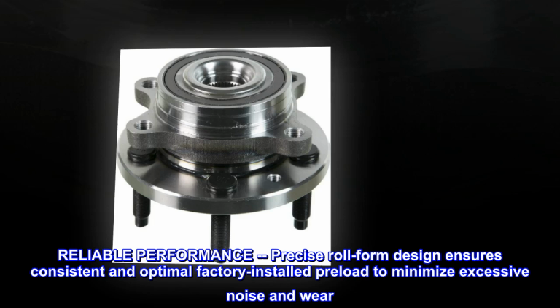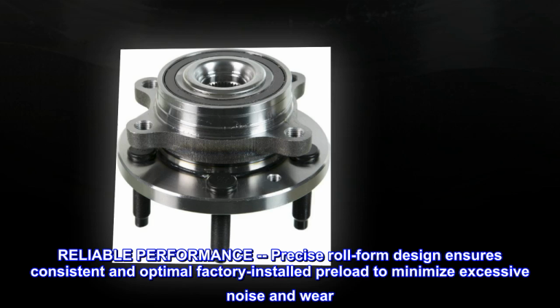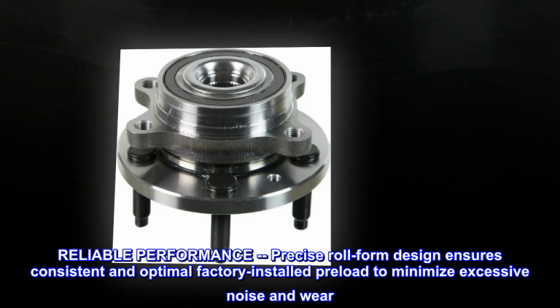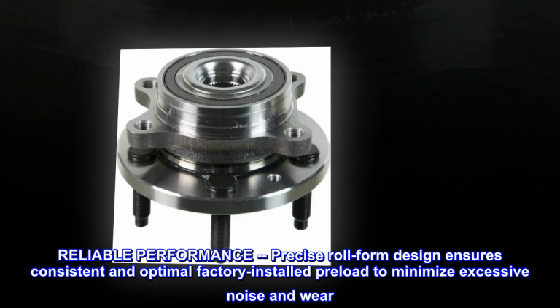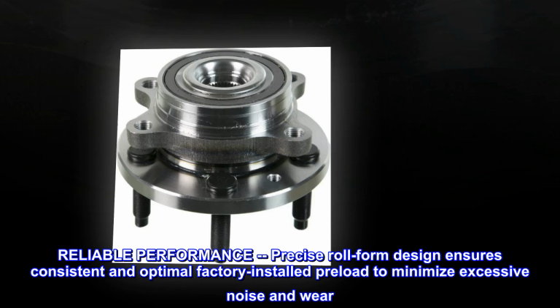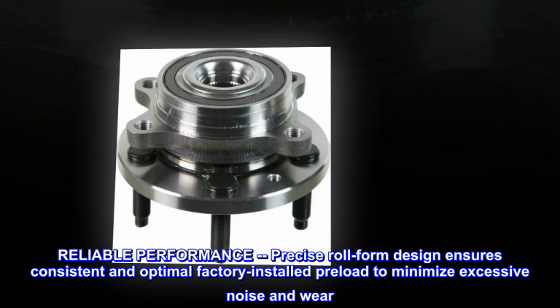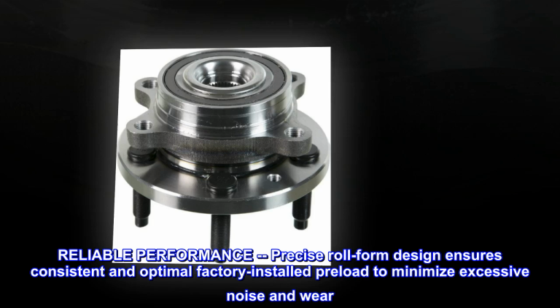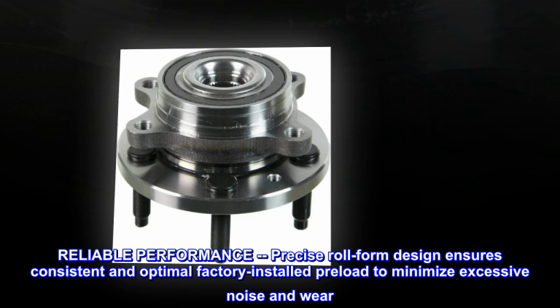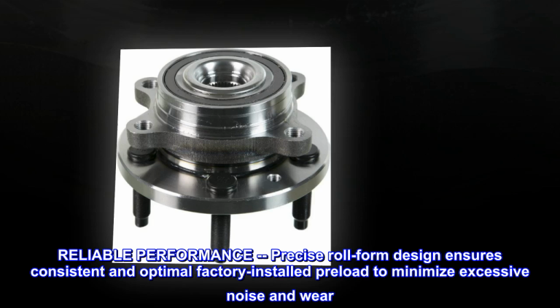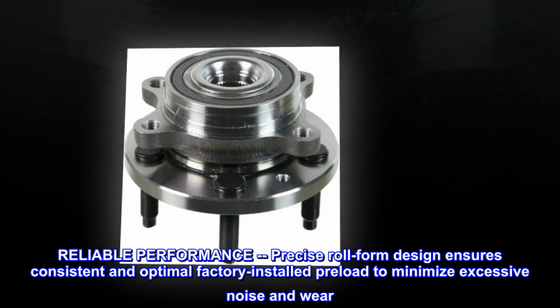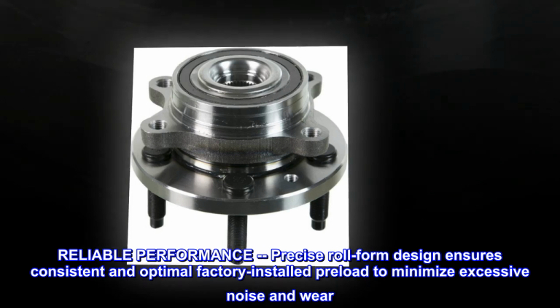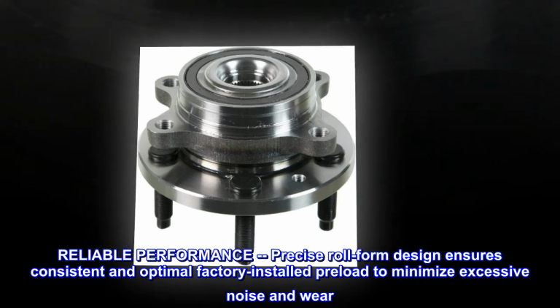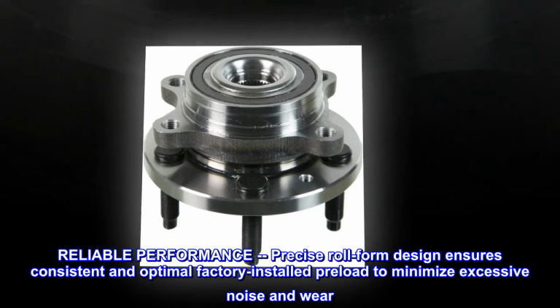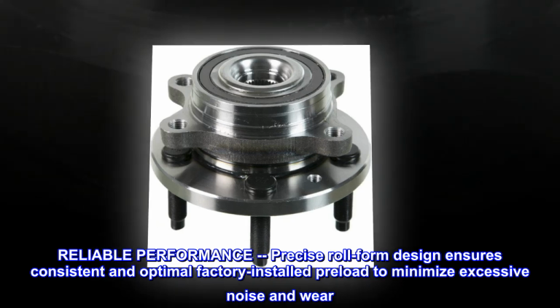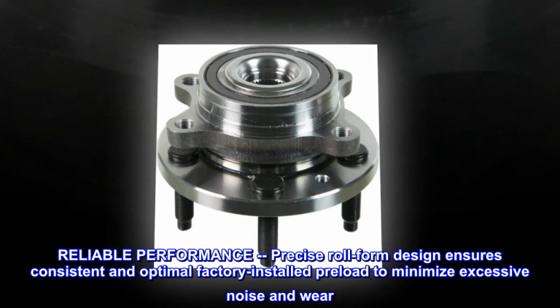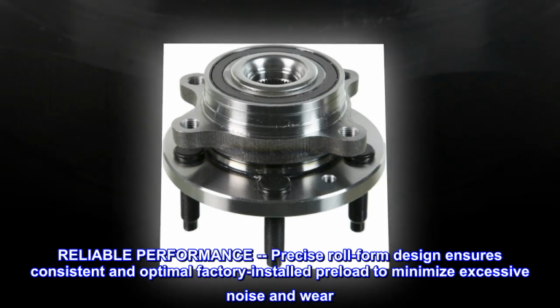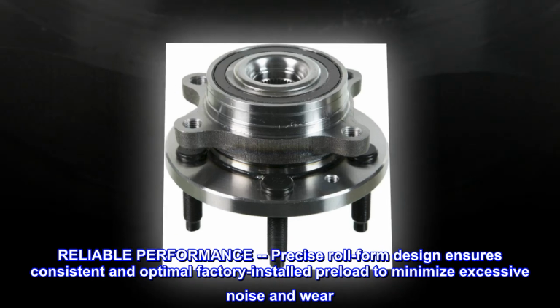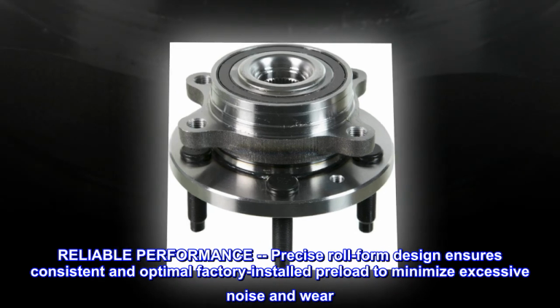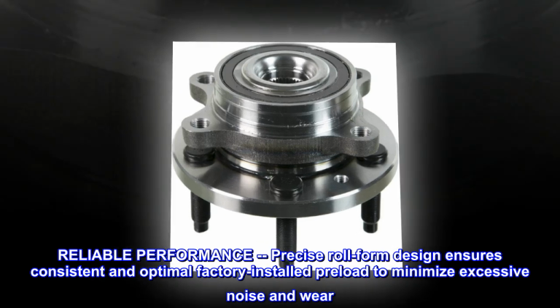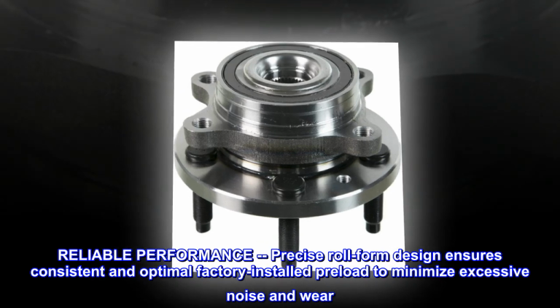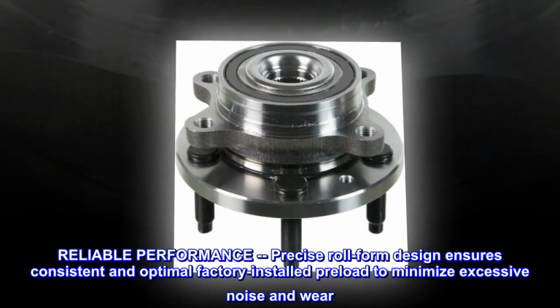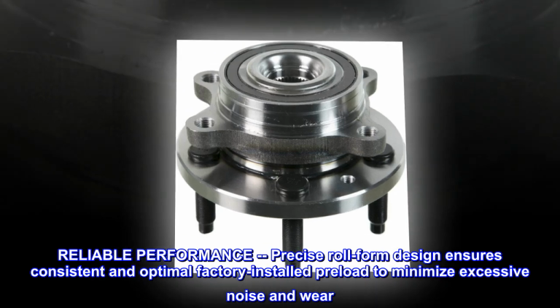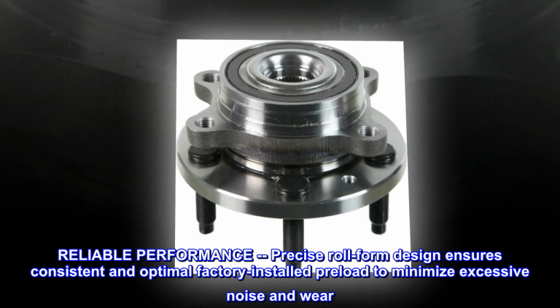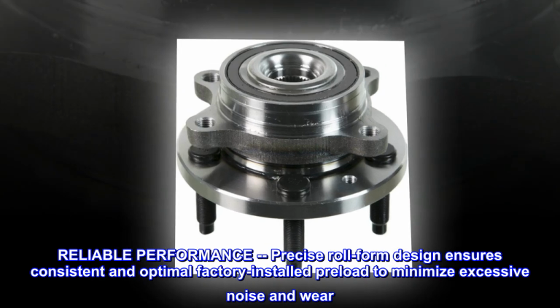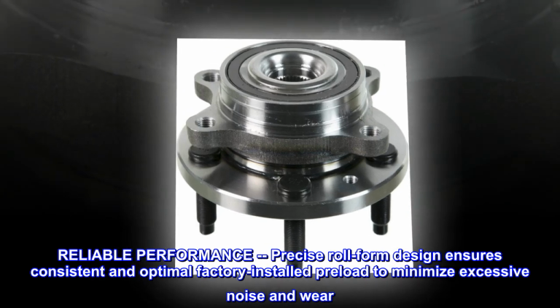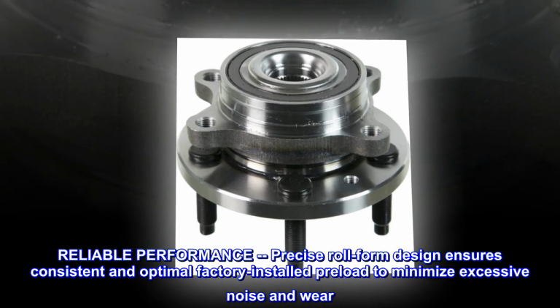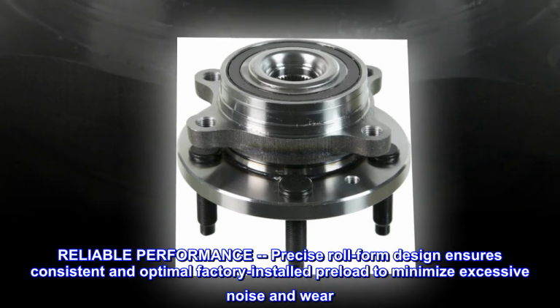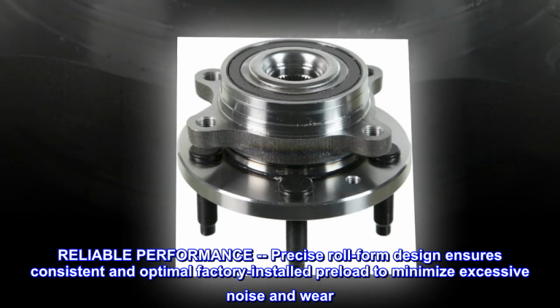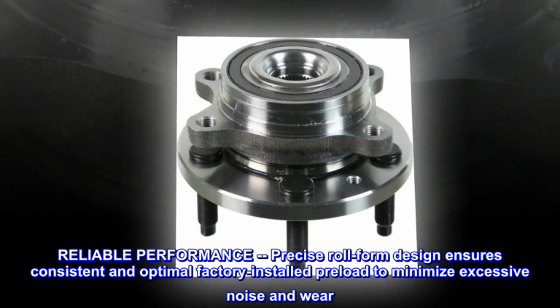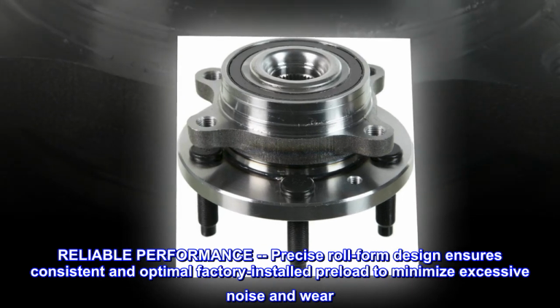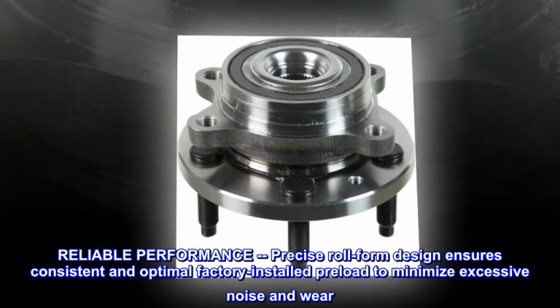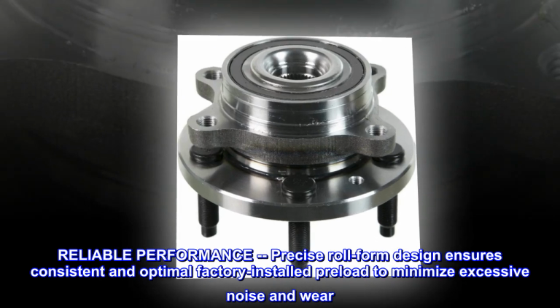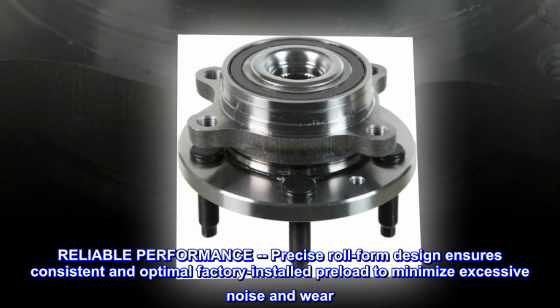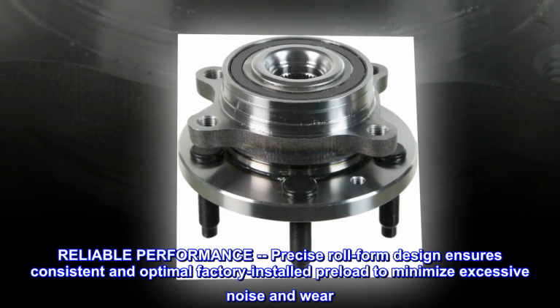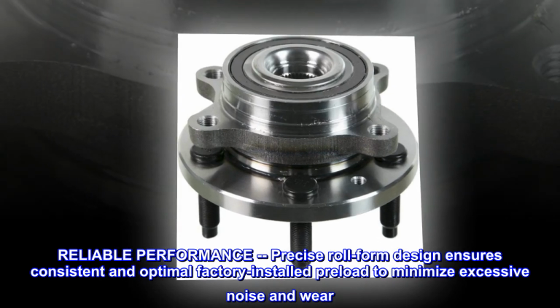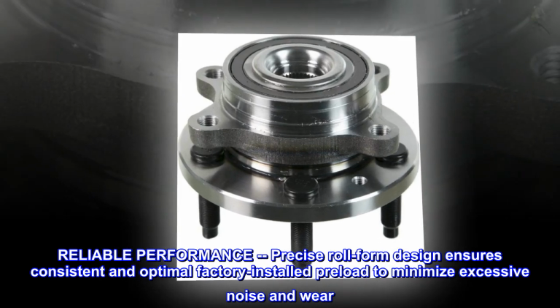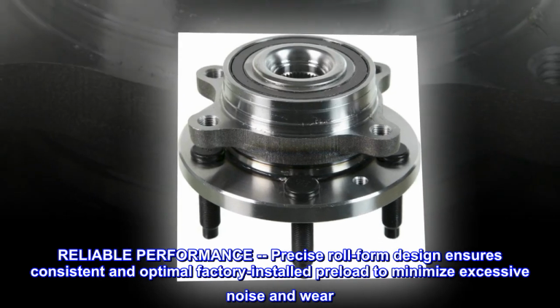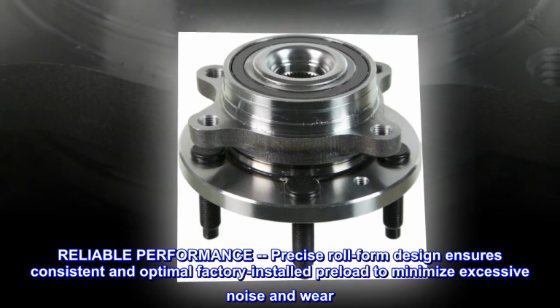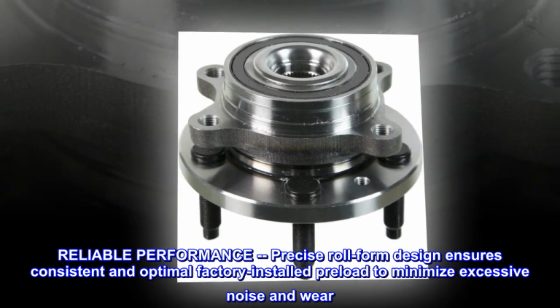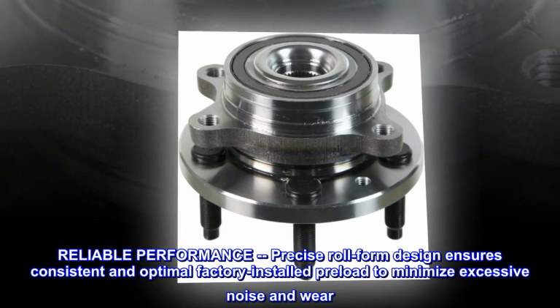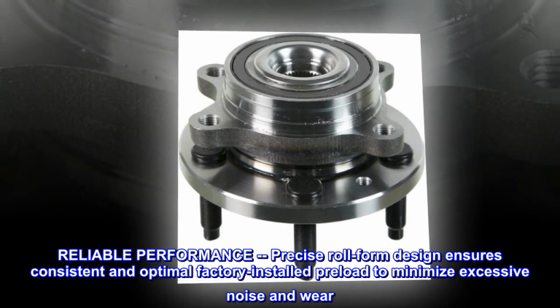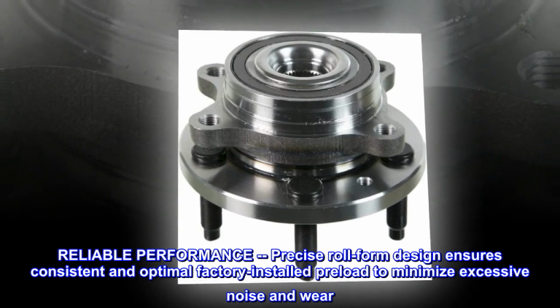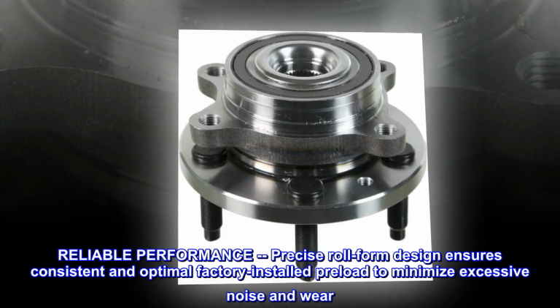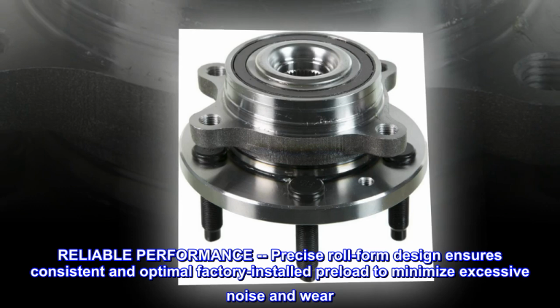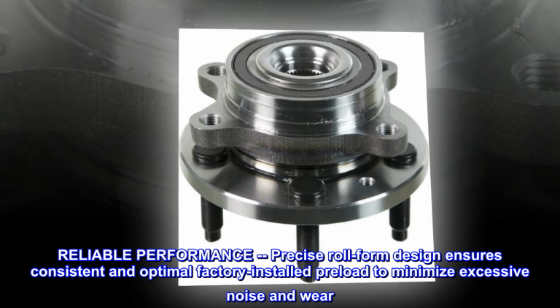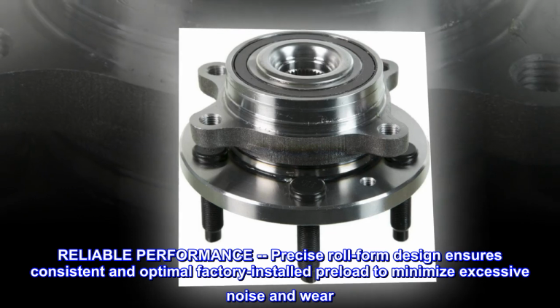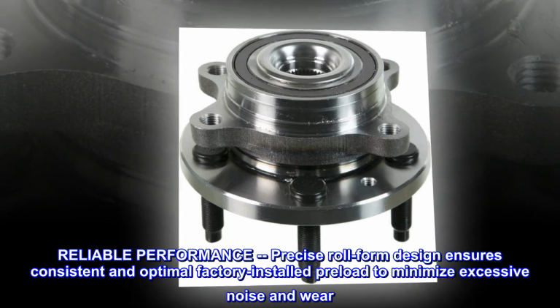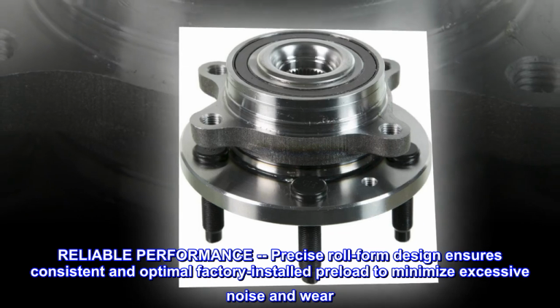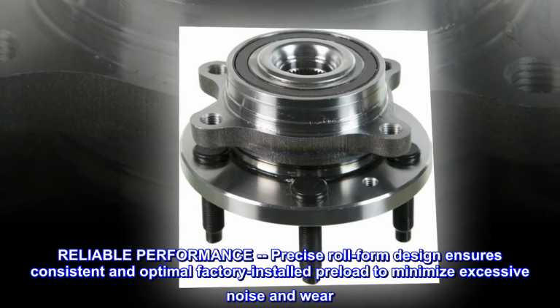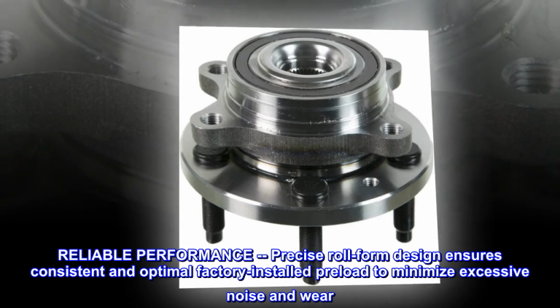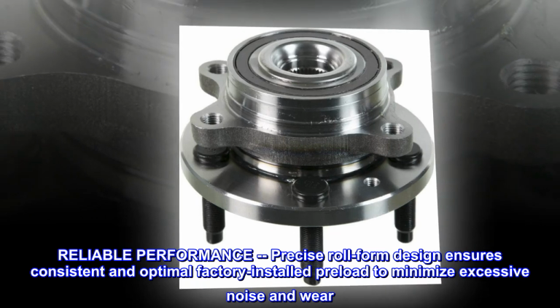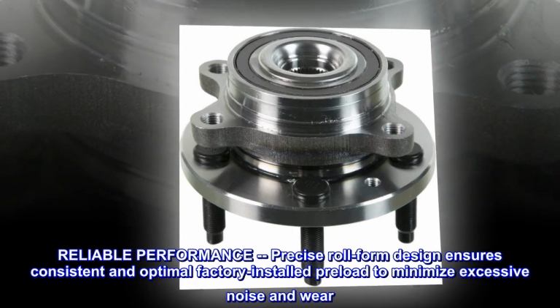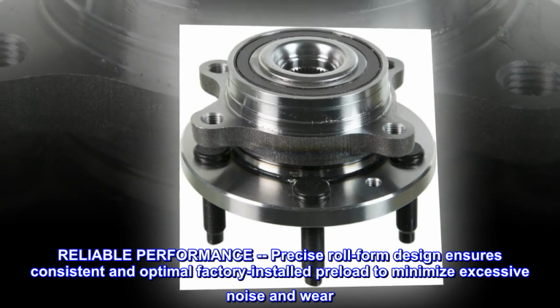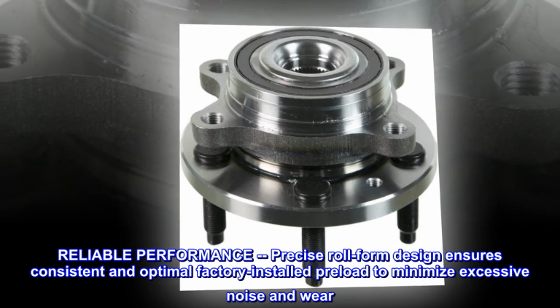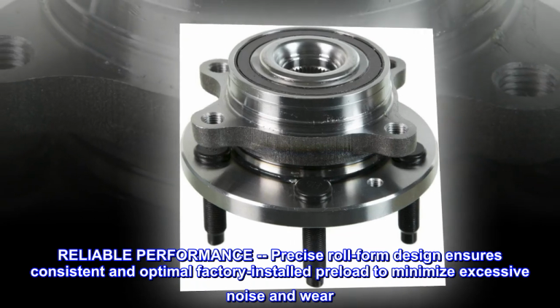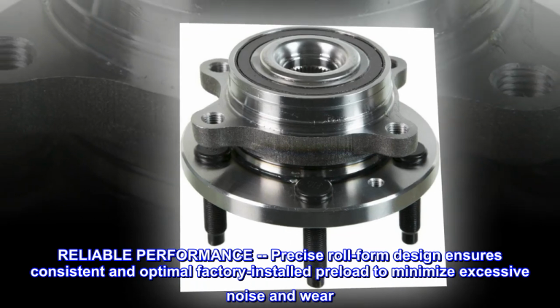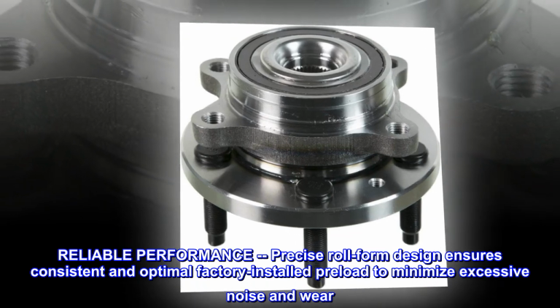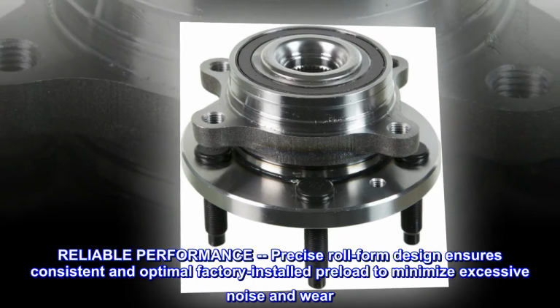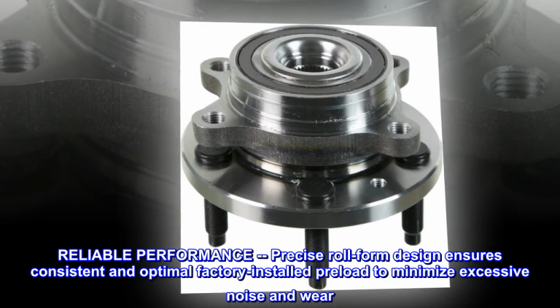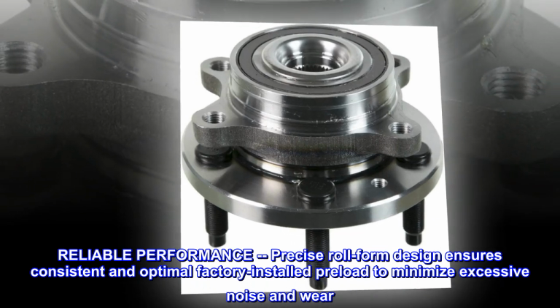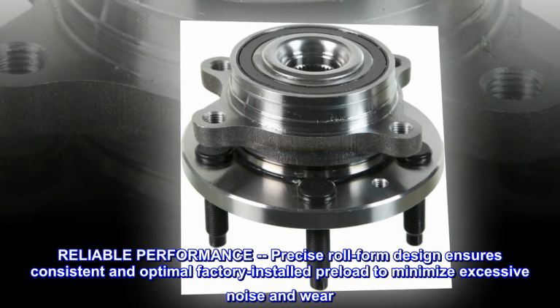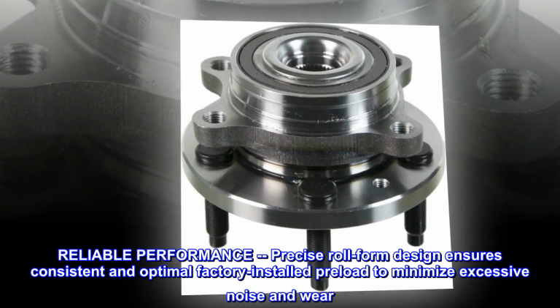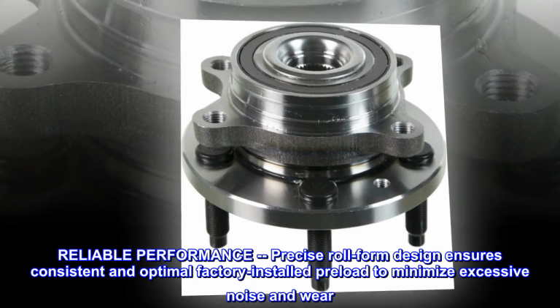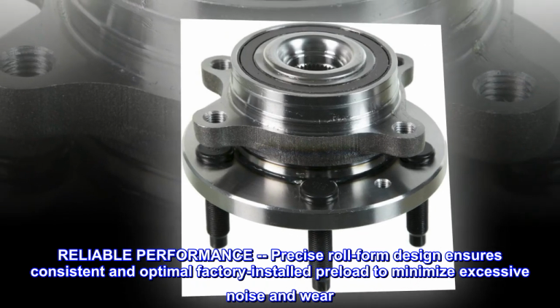Reliable performance. Precise roll form design ensures consistent and optimal factory installed preload to minimize excessive noise and wear.